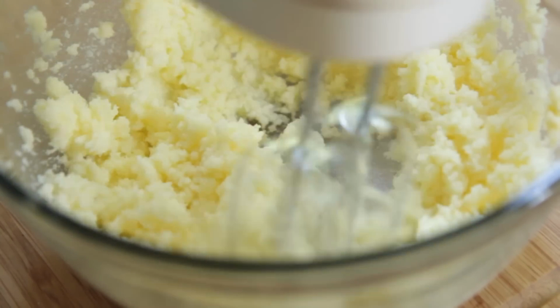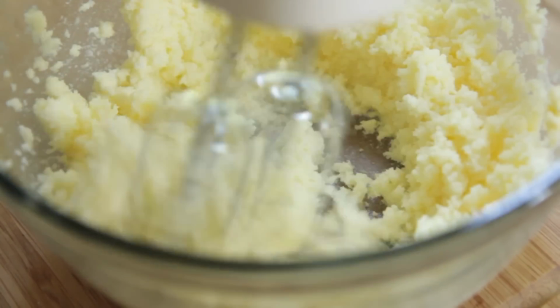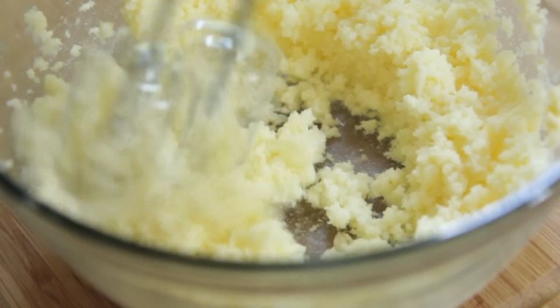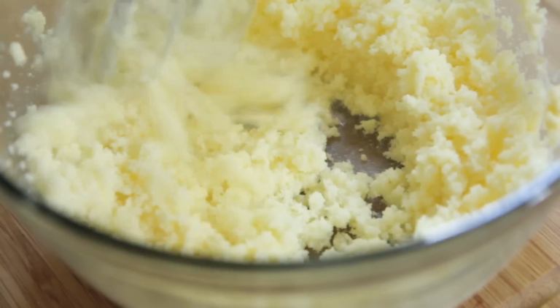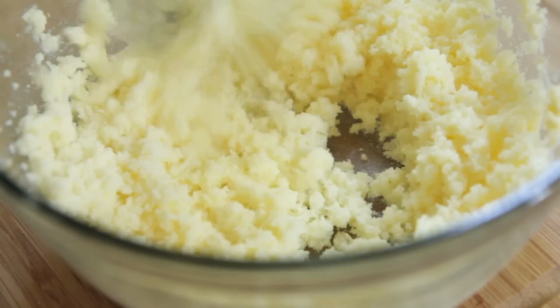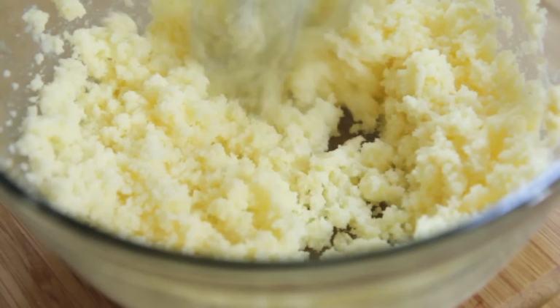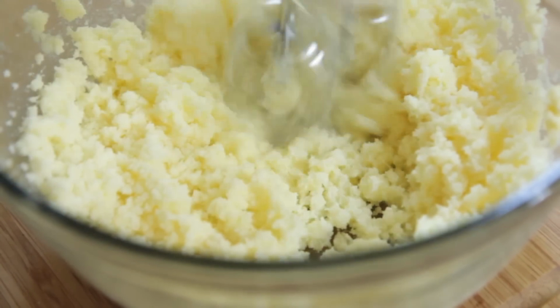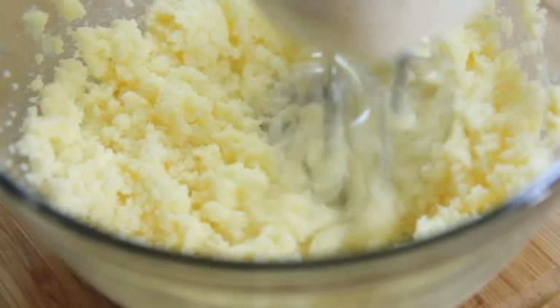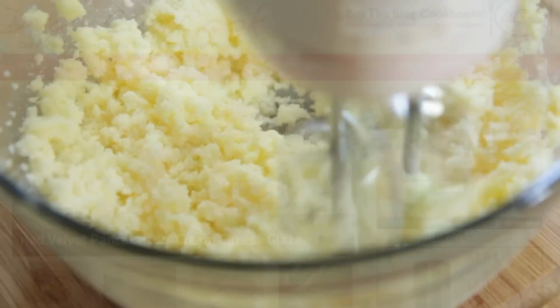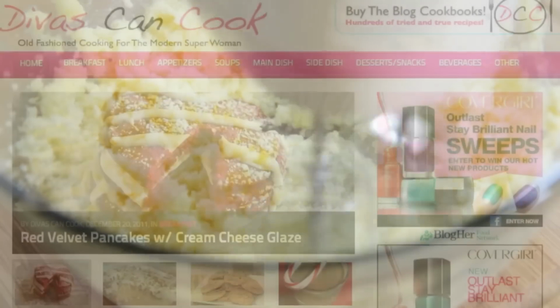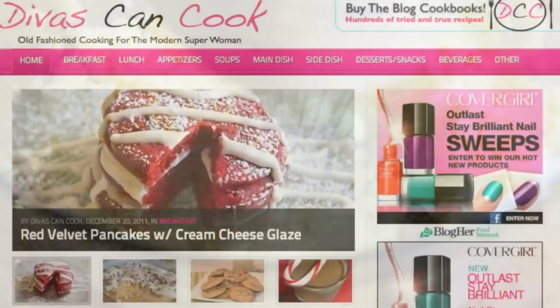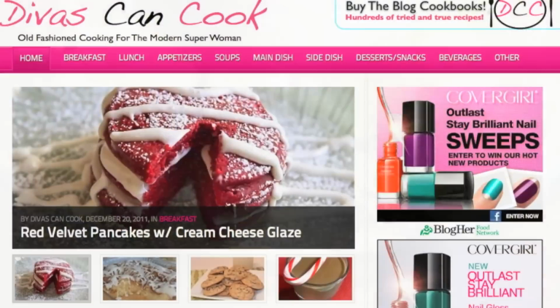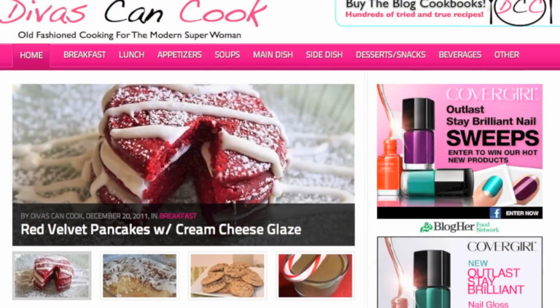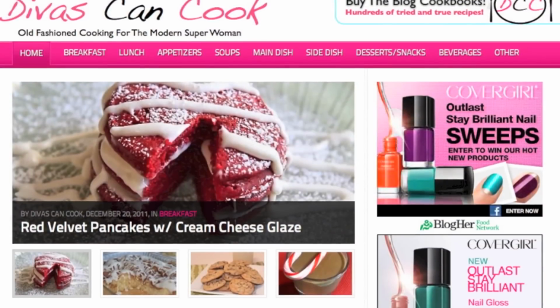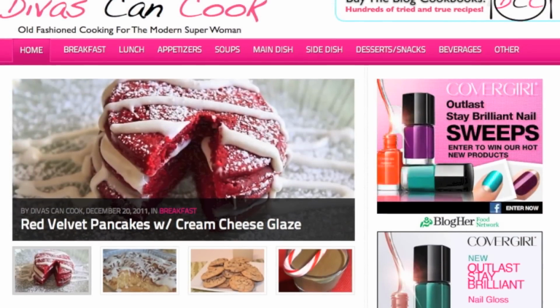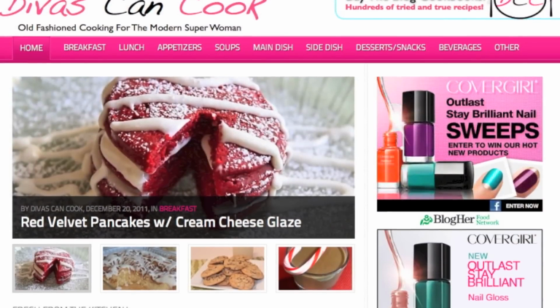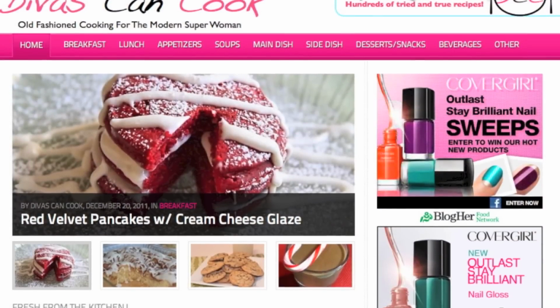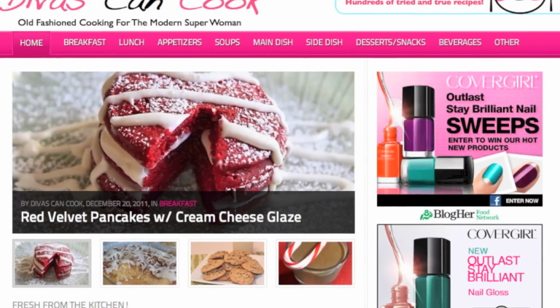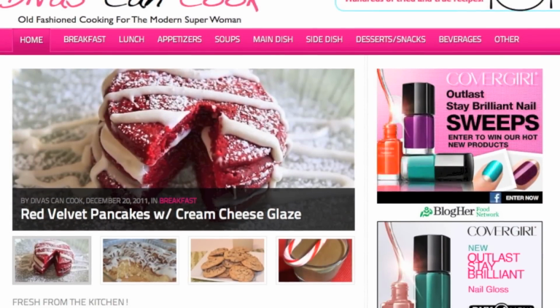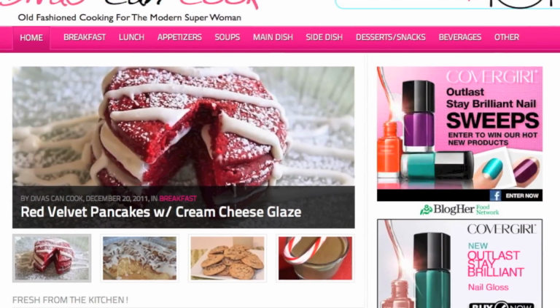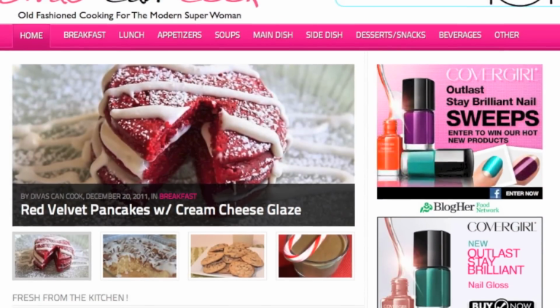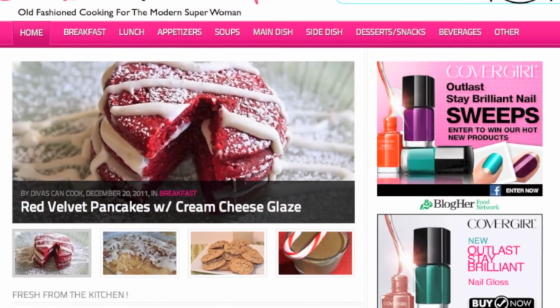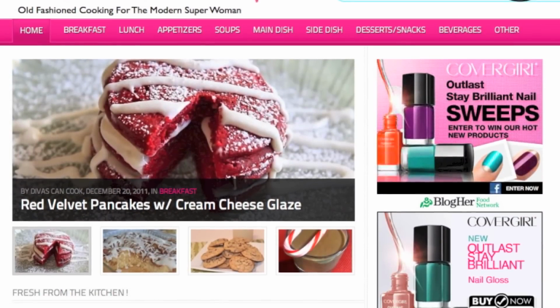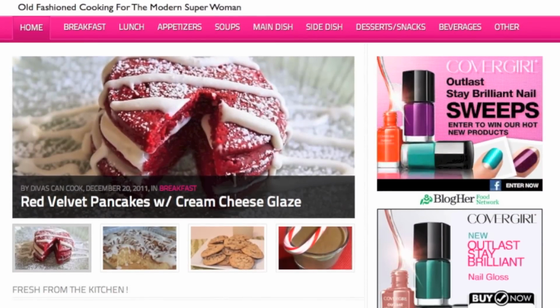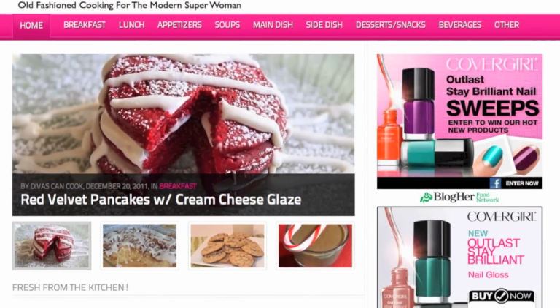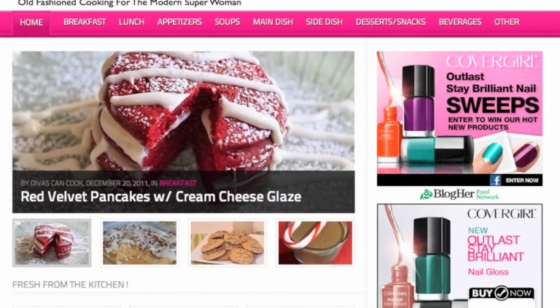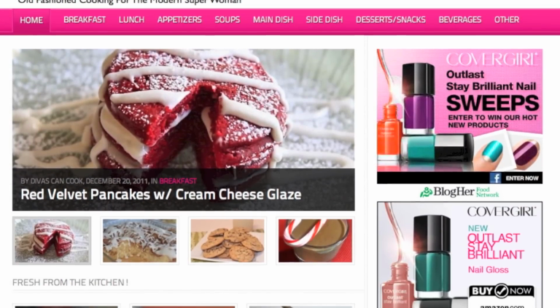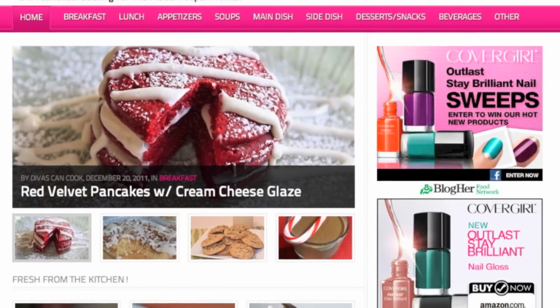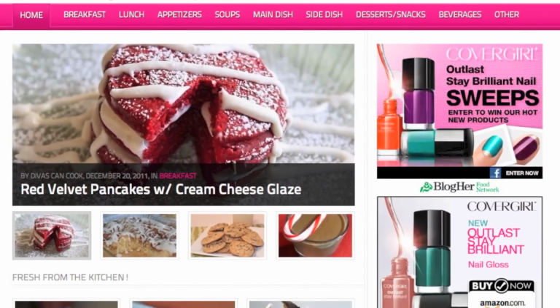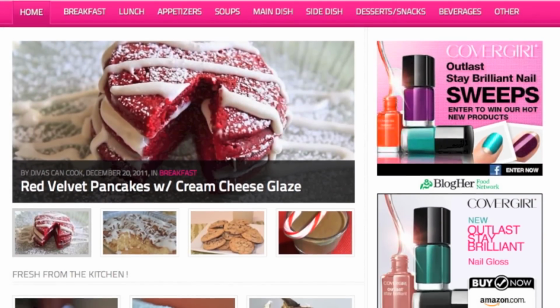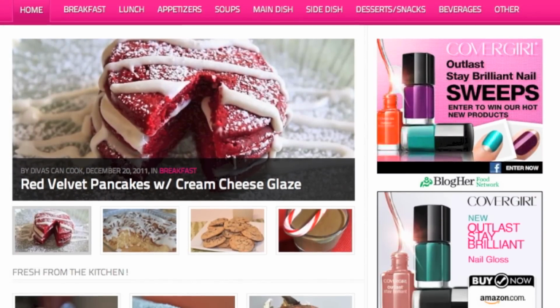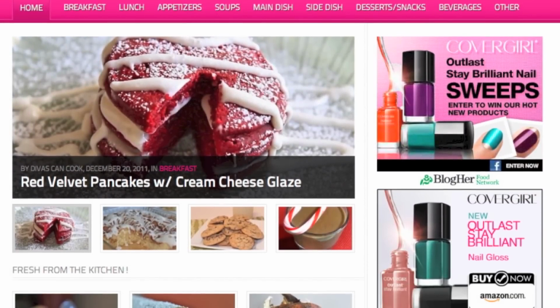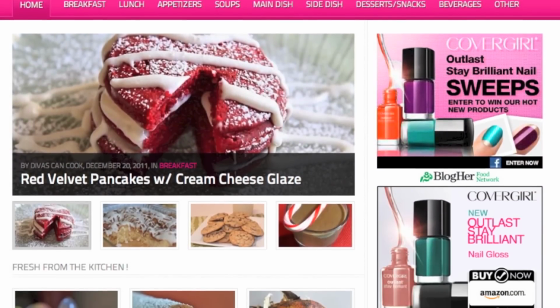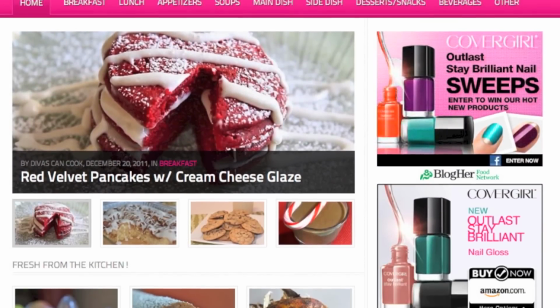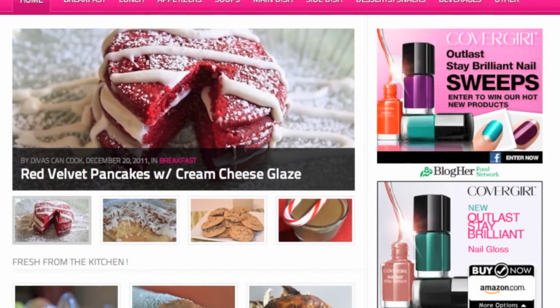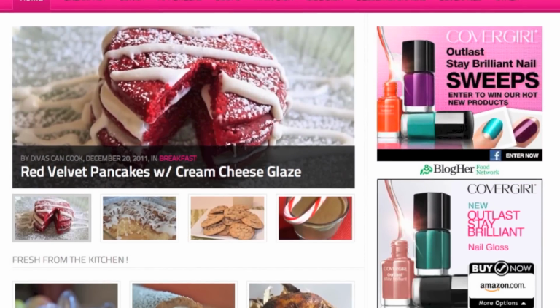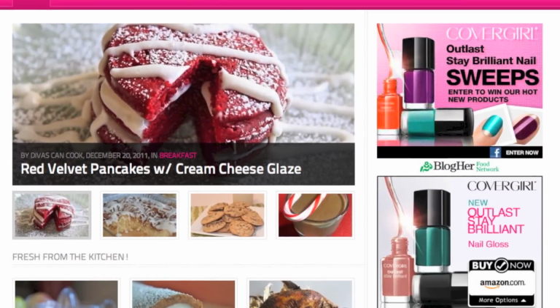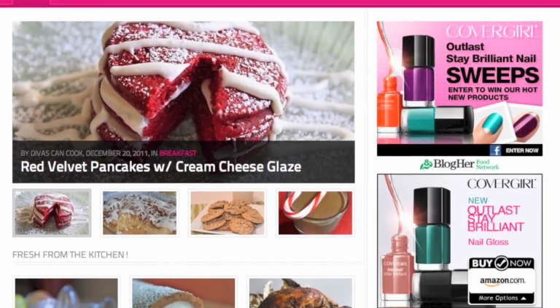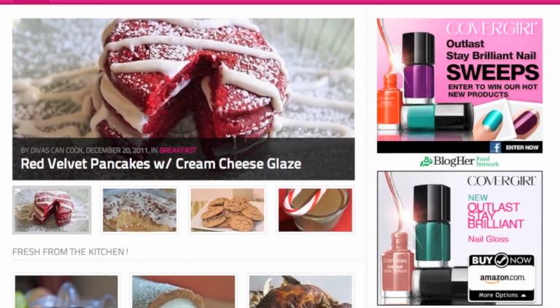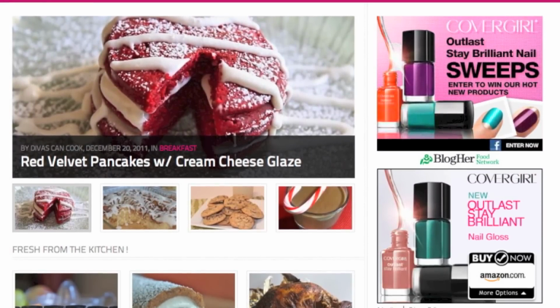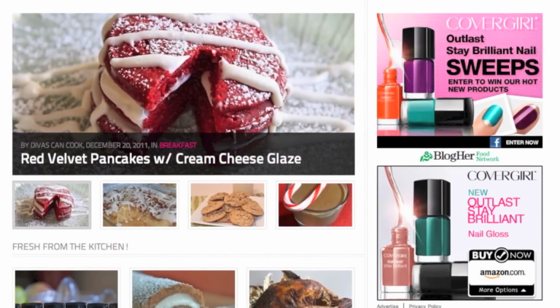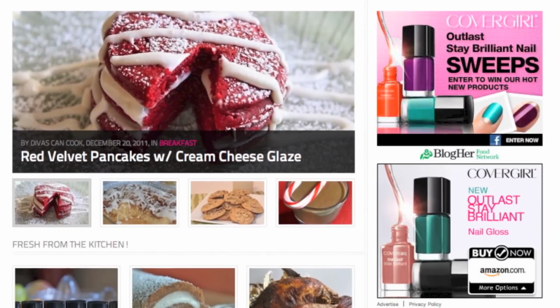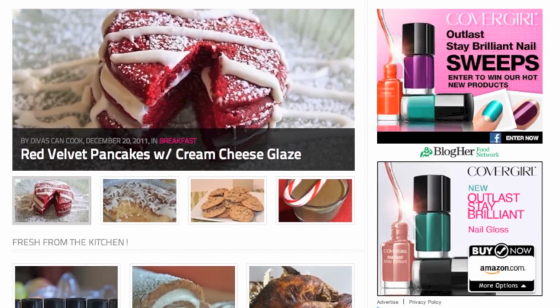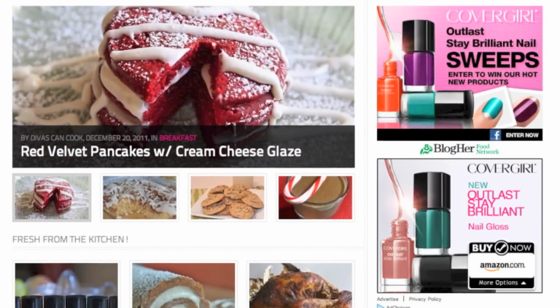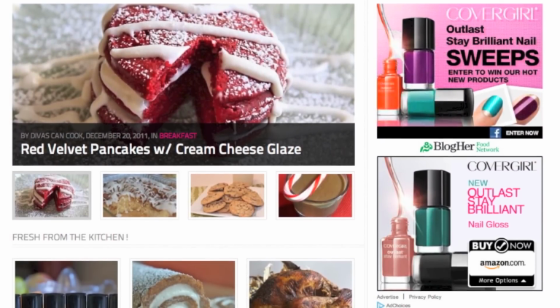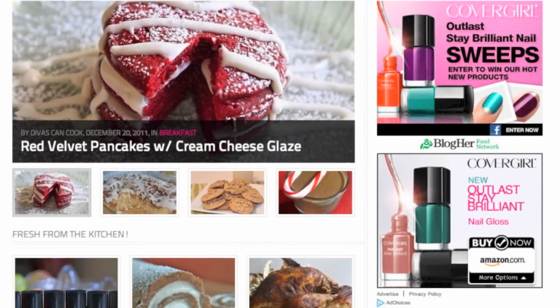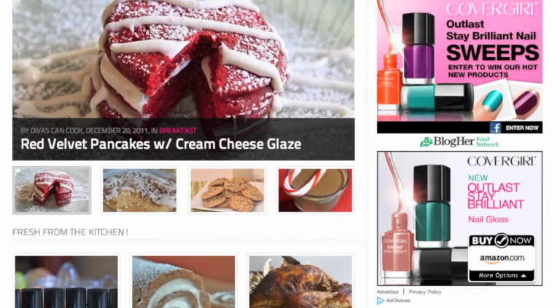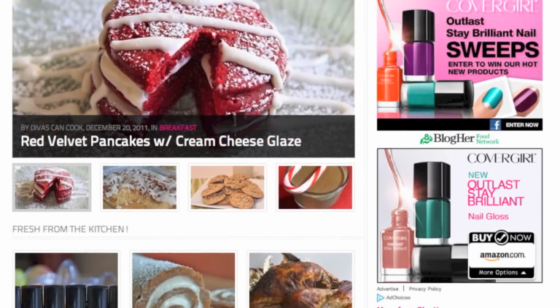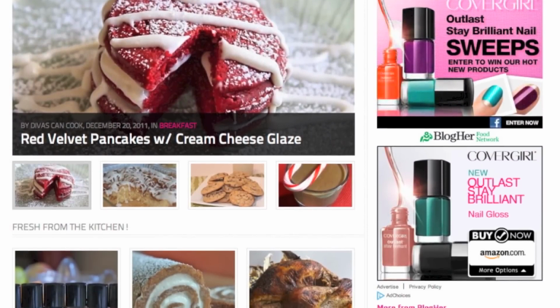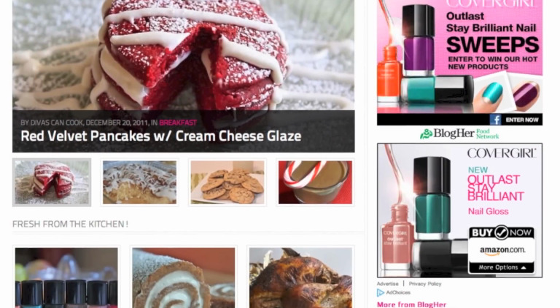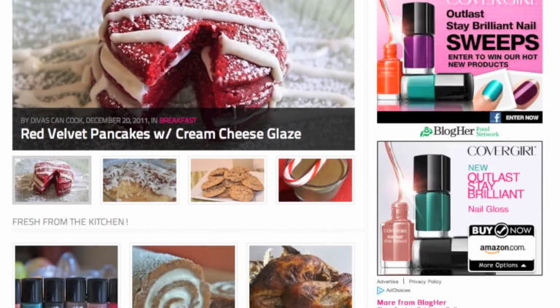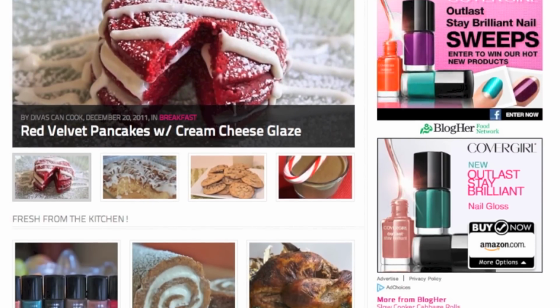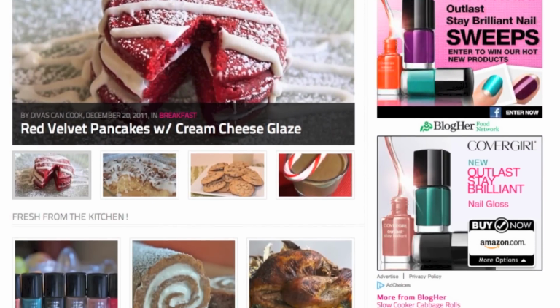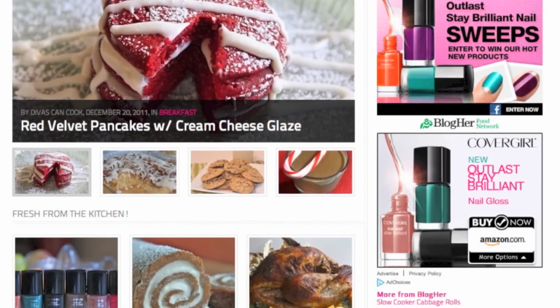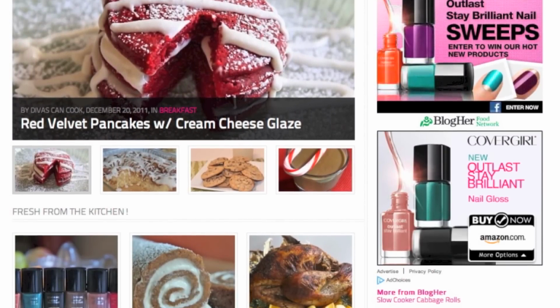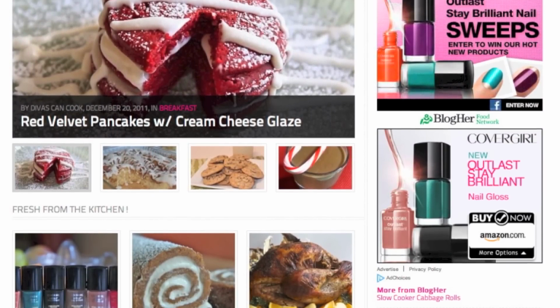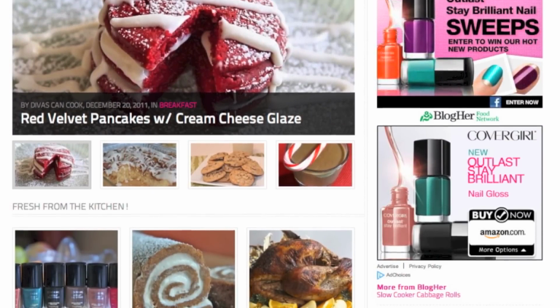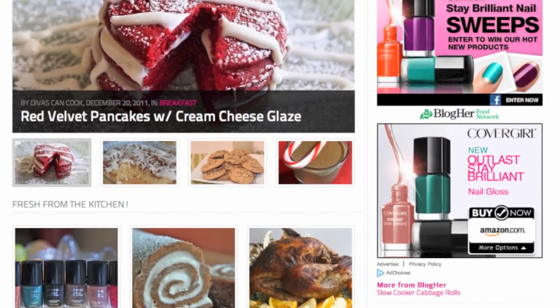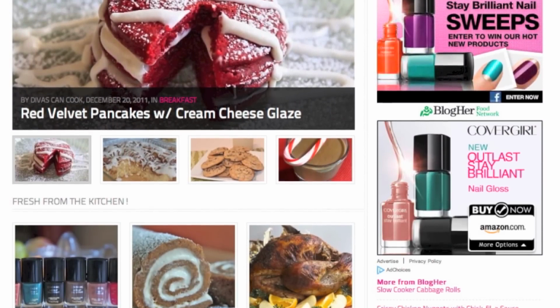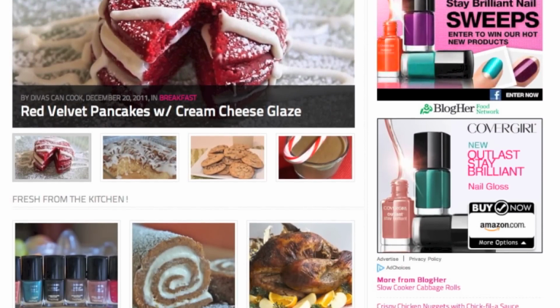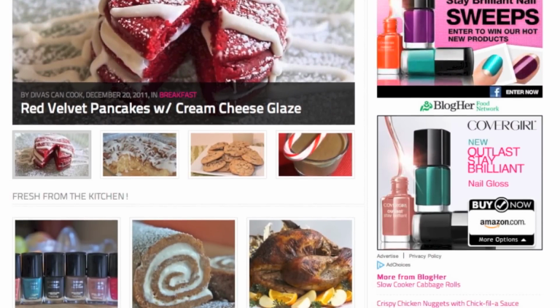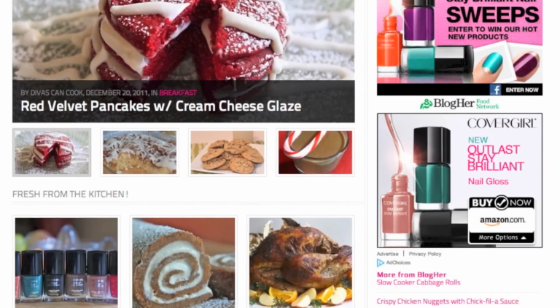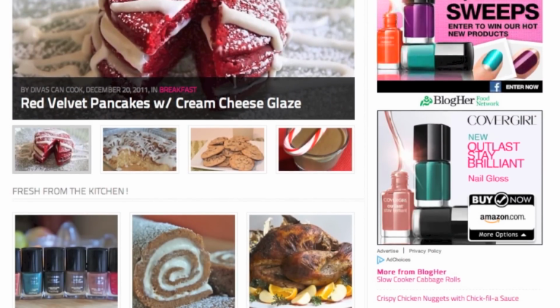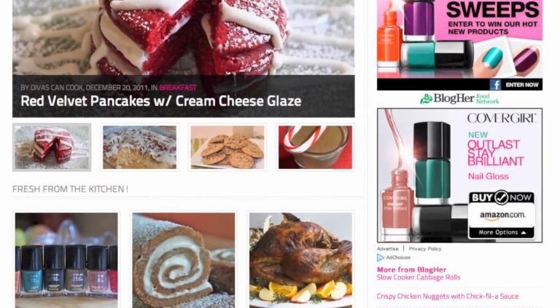Don't forget, you can always find my recipes on my blog, TheWhiskingCook.com, with a ton of other recipes. So go on over there and check it out.